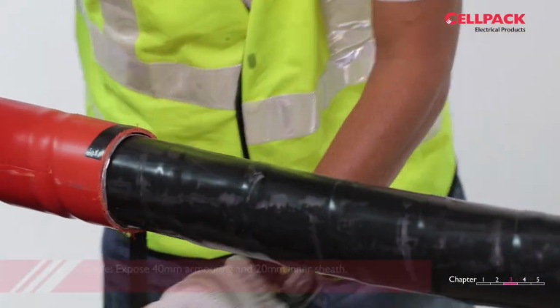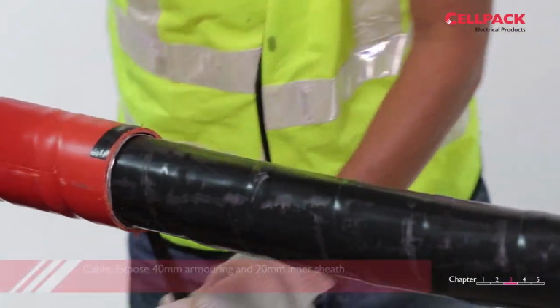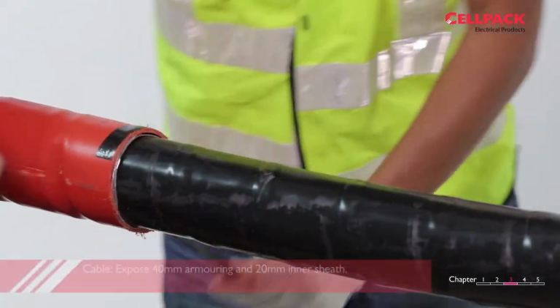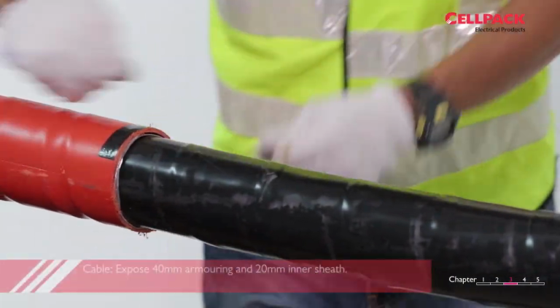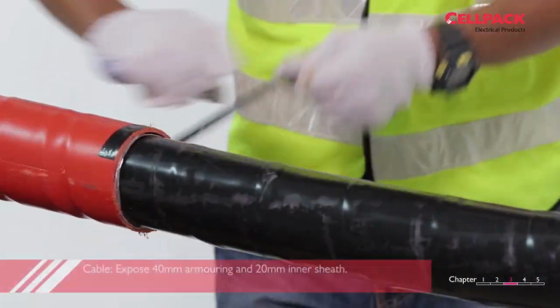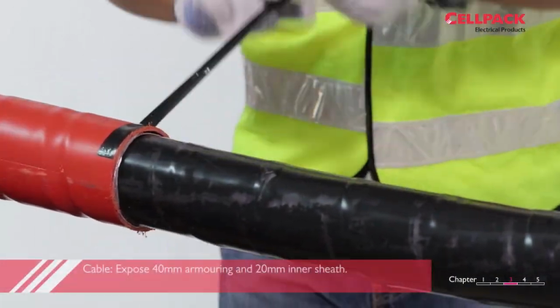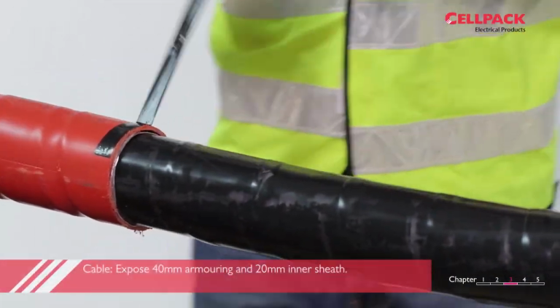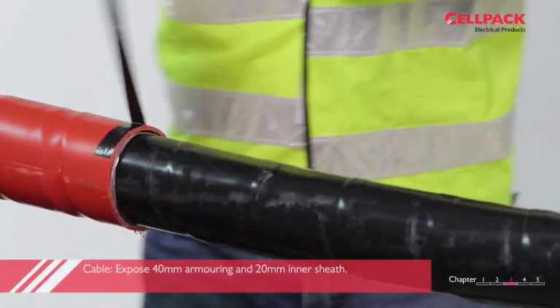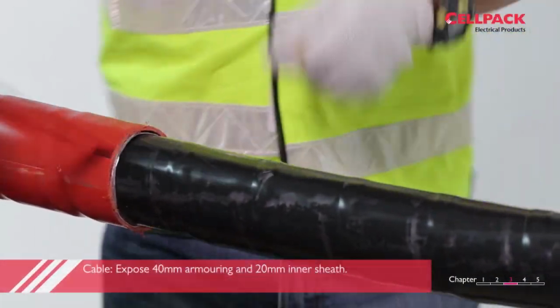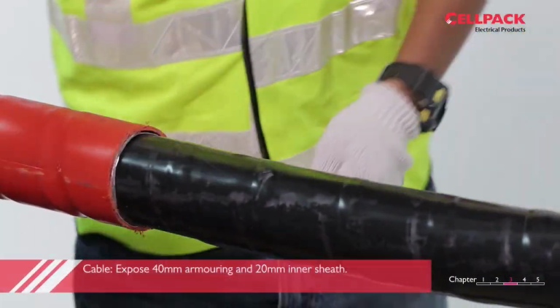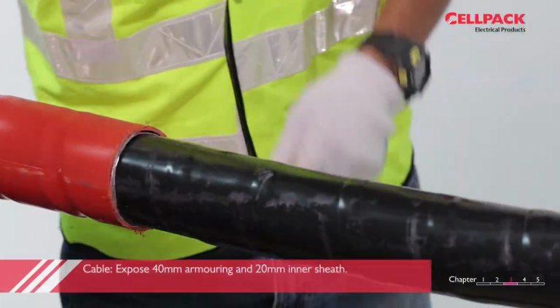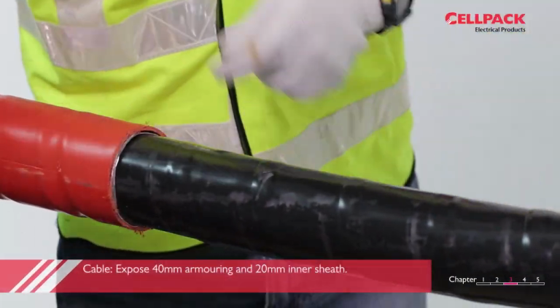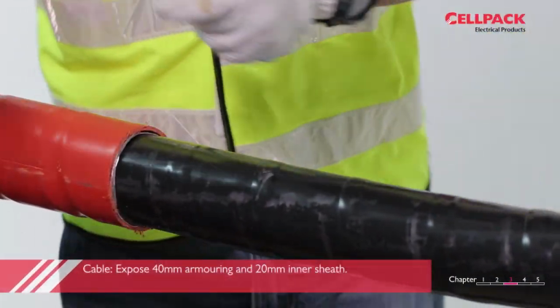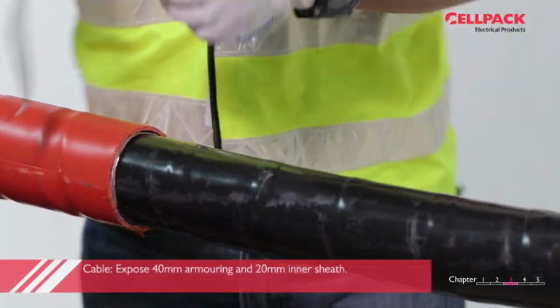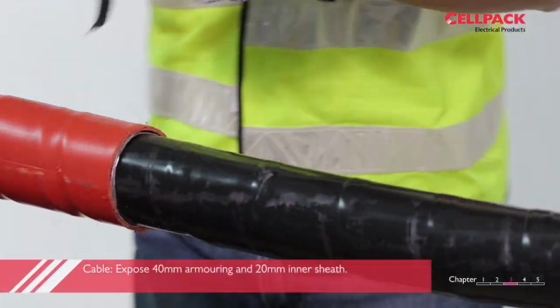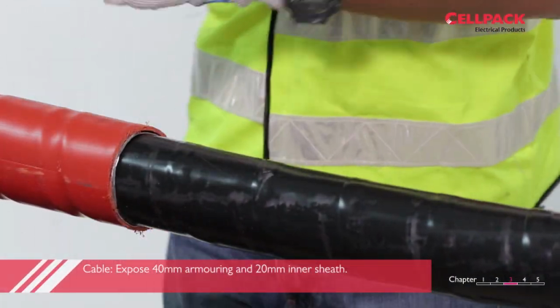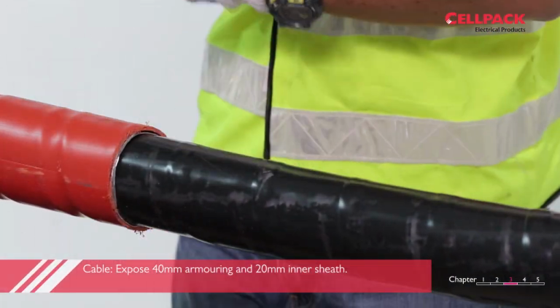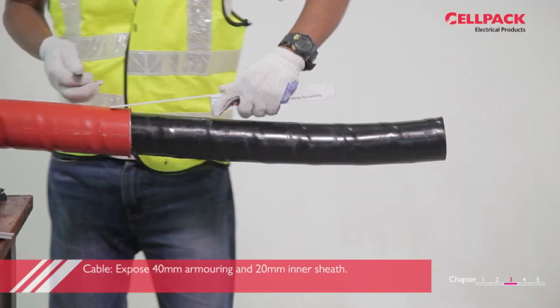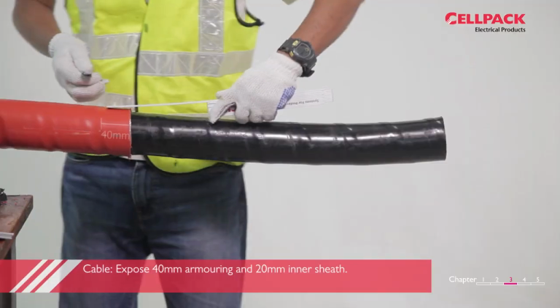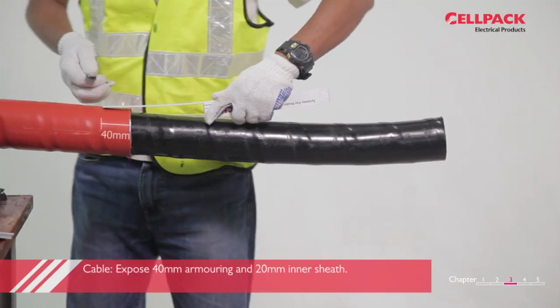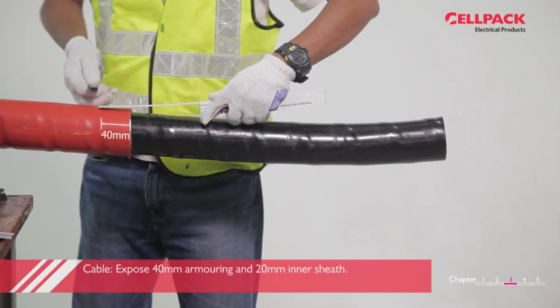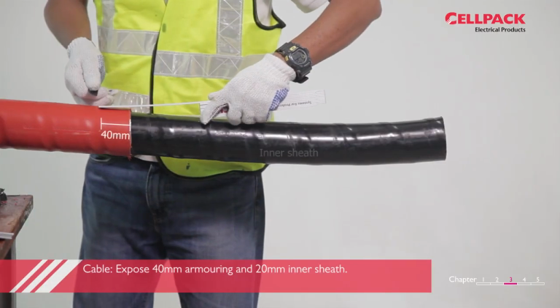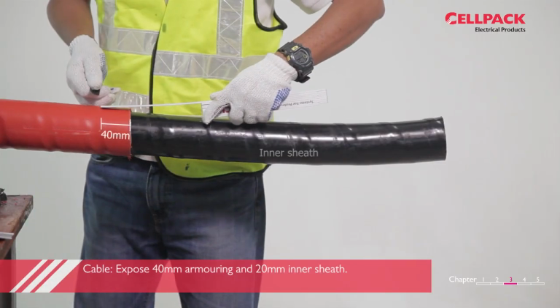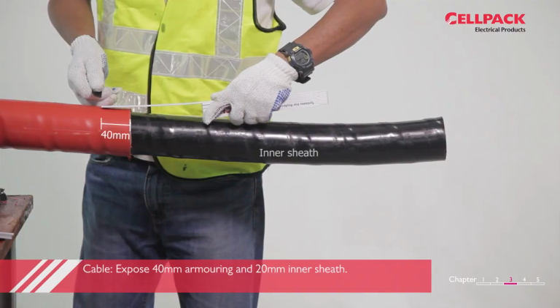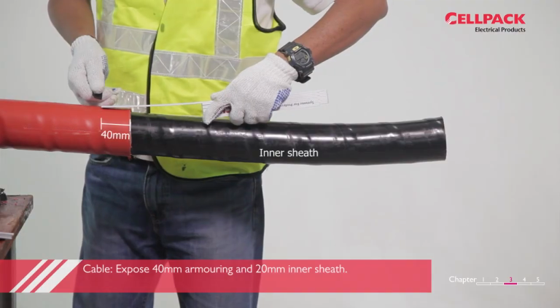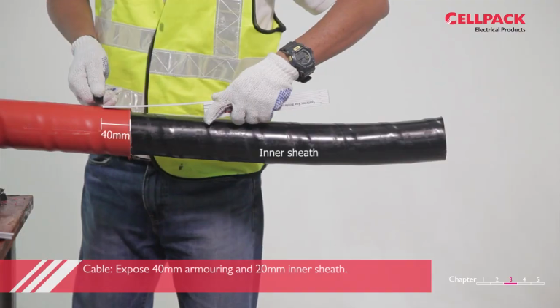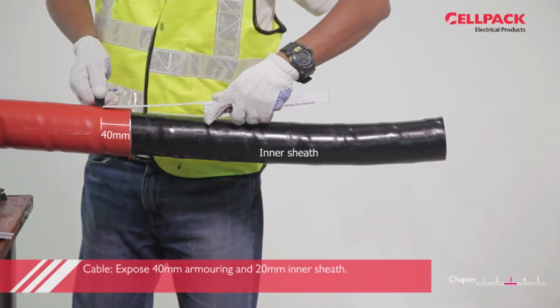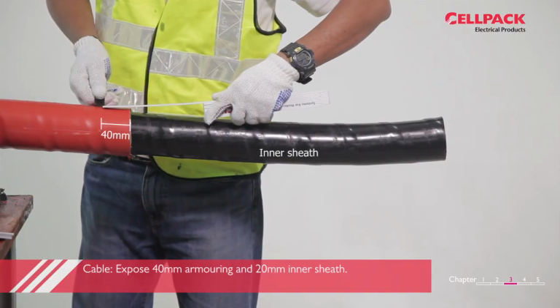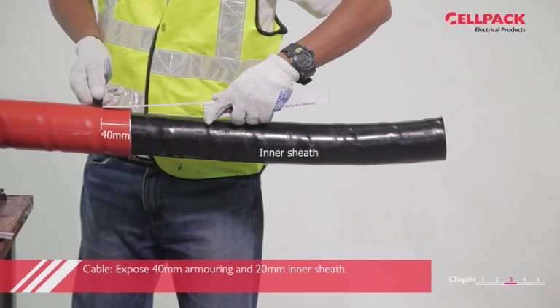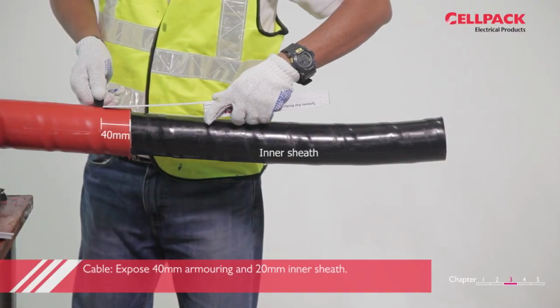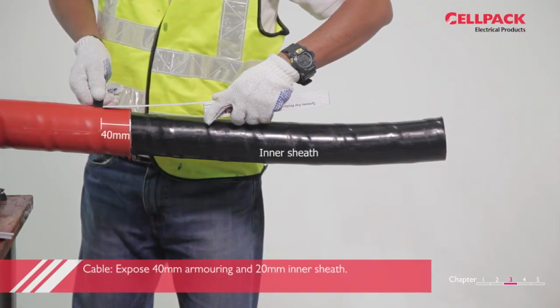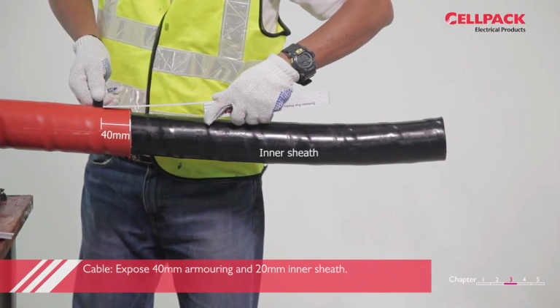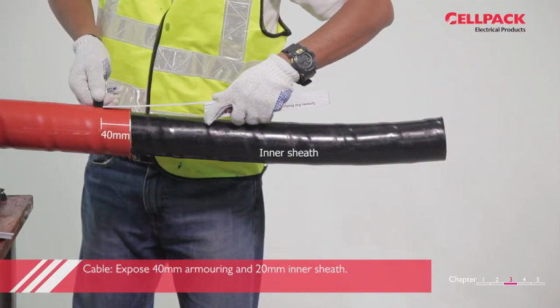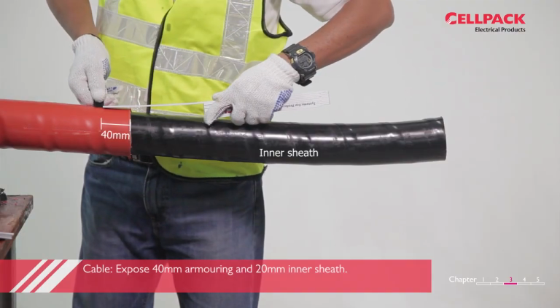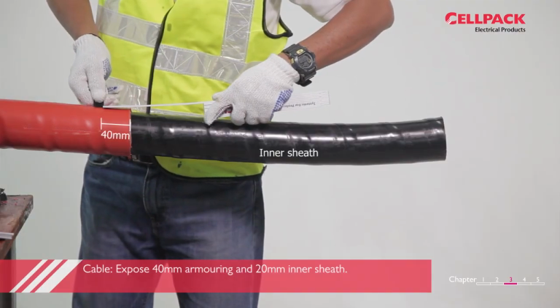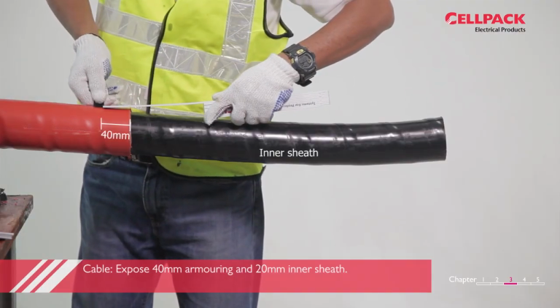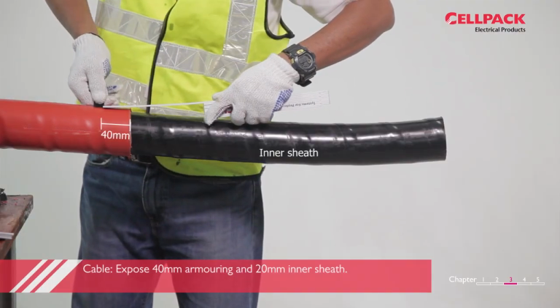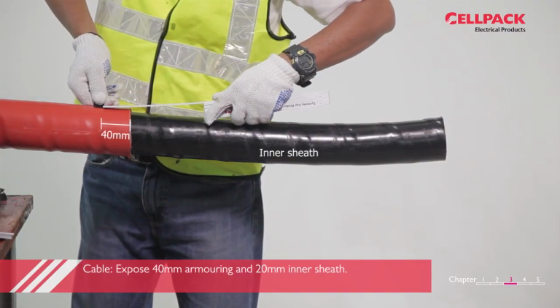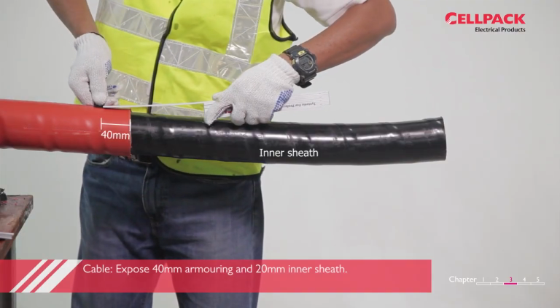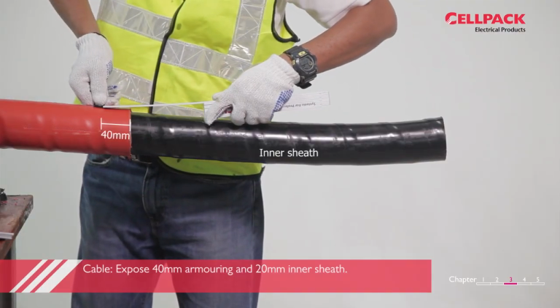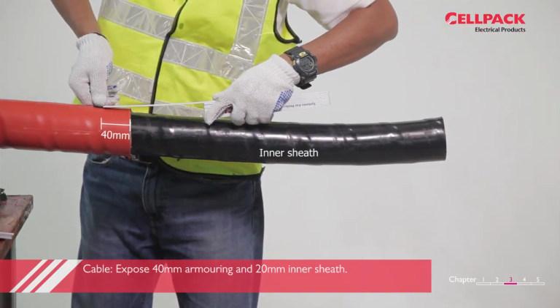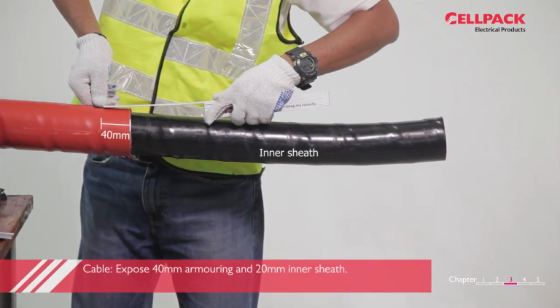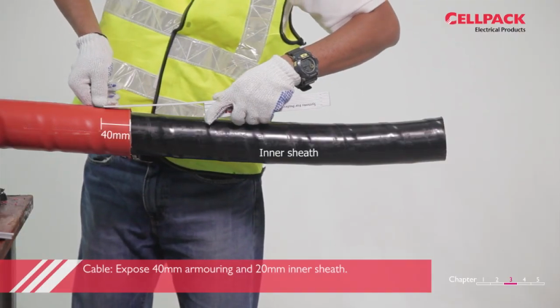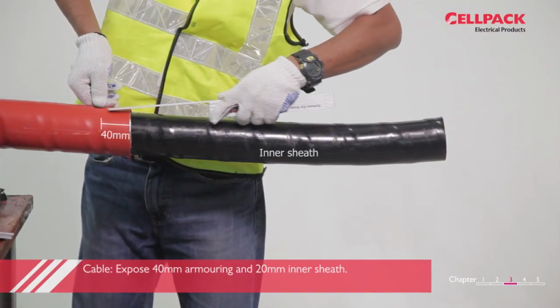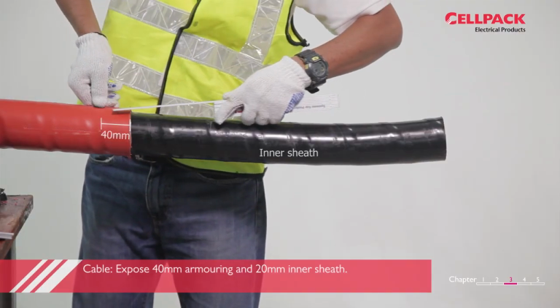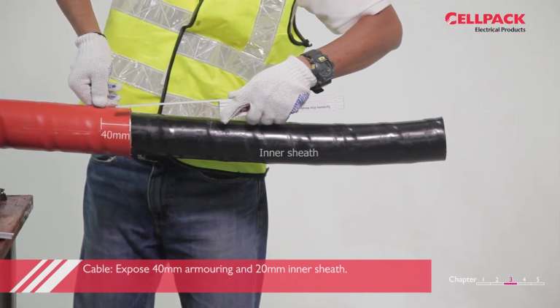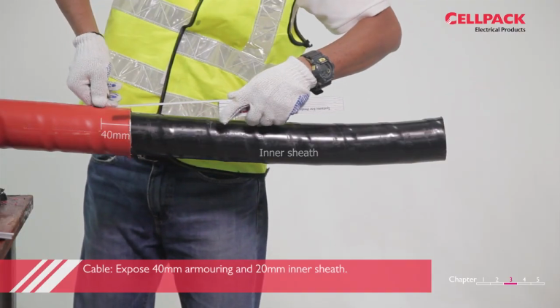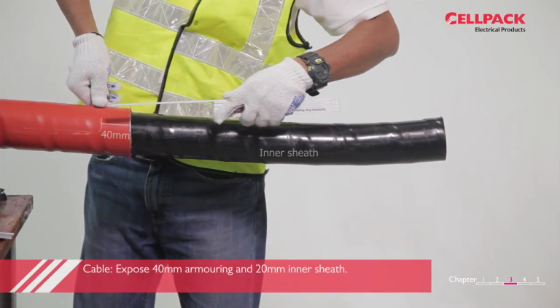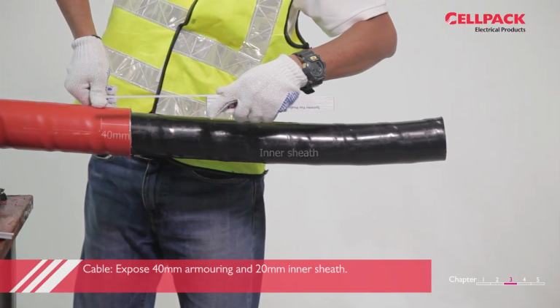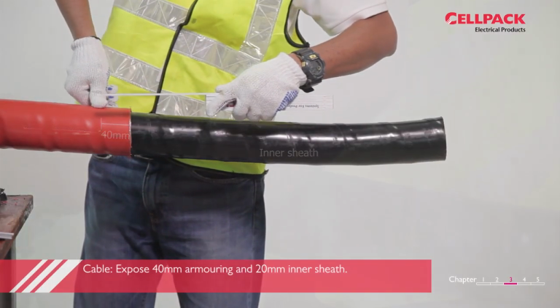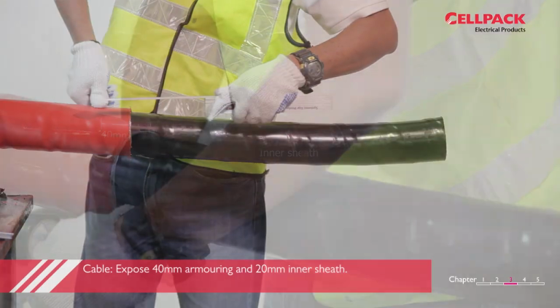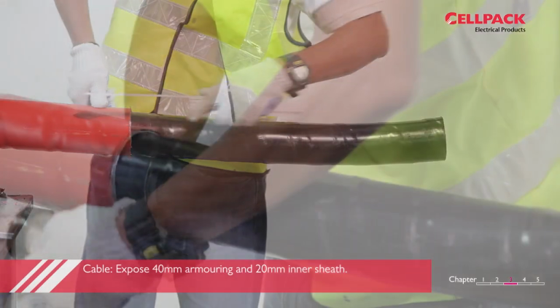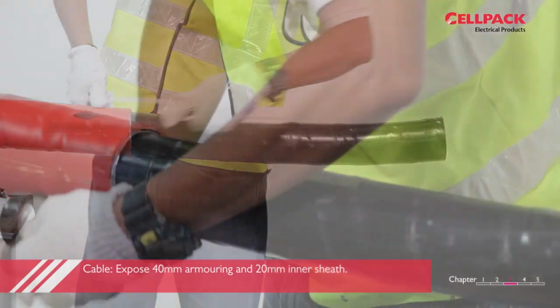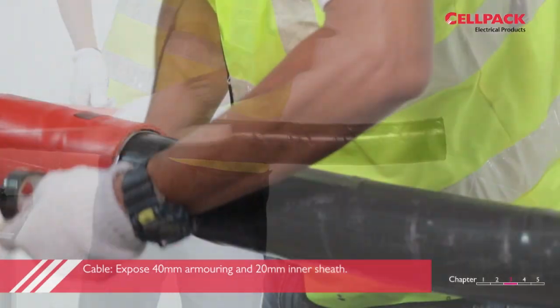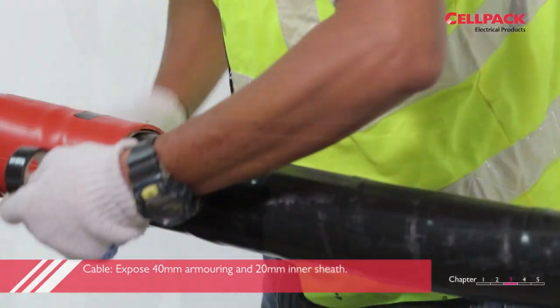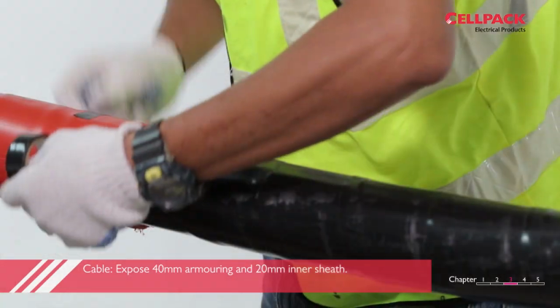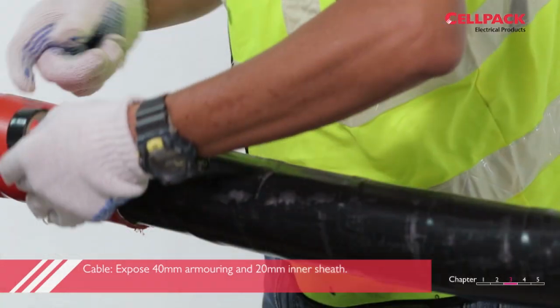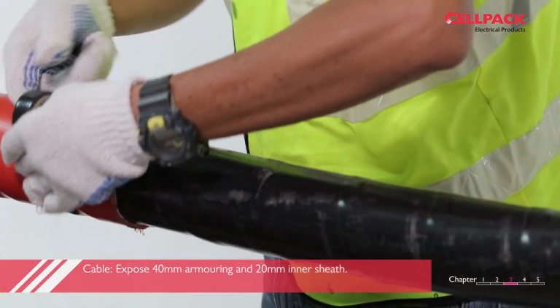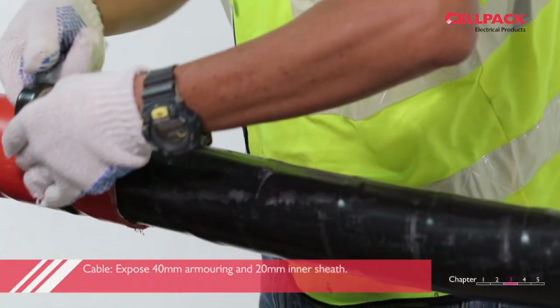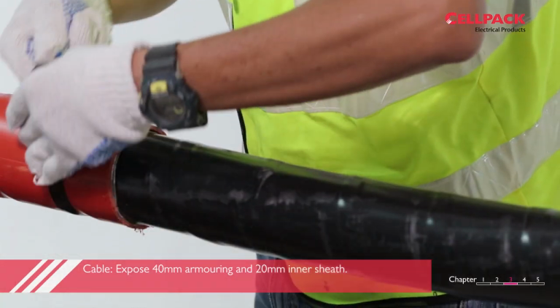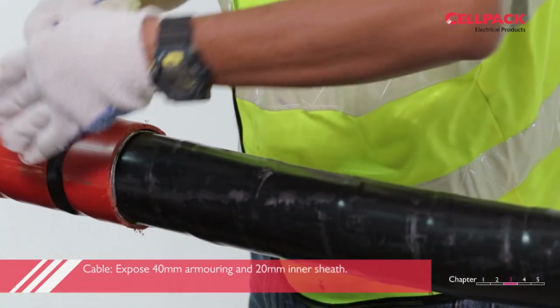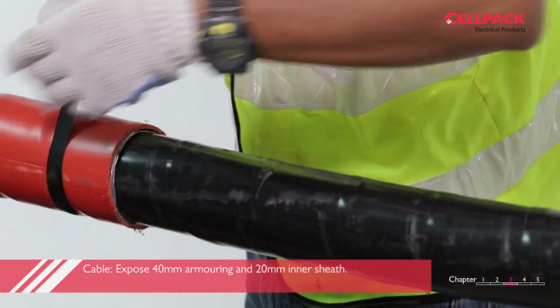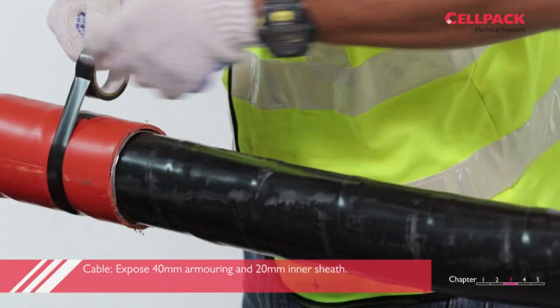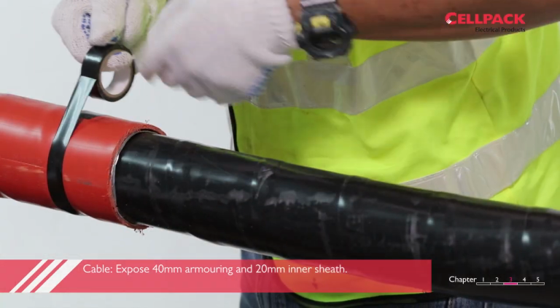Next, expose 40mm of armoring and 20mm of inner sheath. Do not cut the cable tape screen.